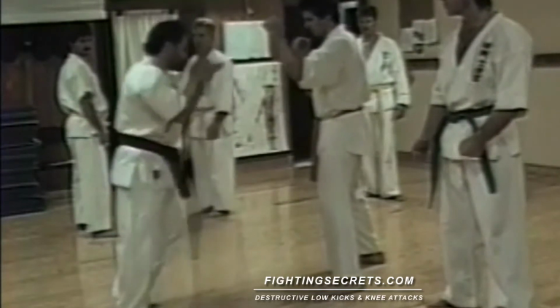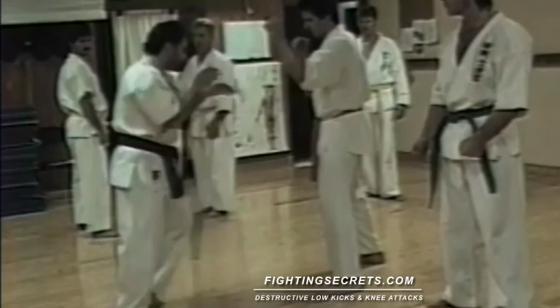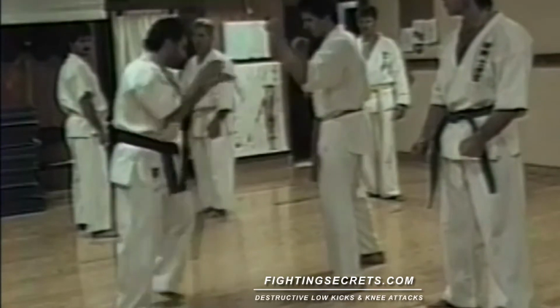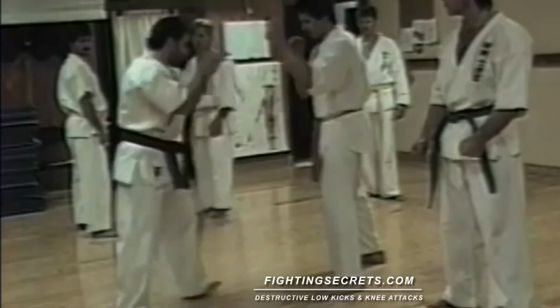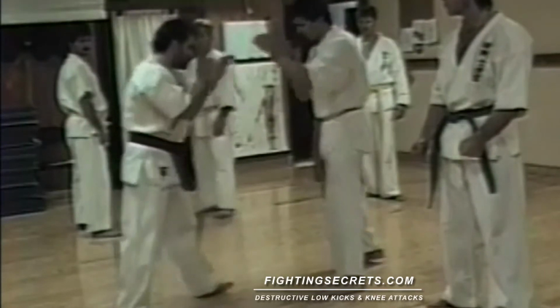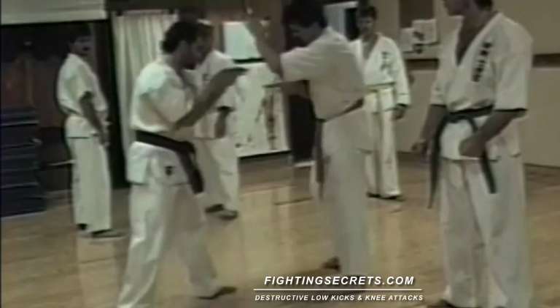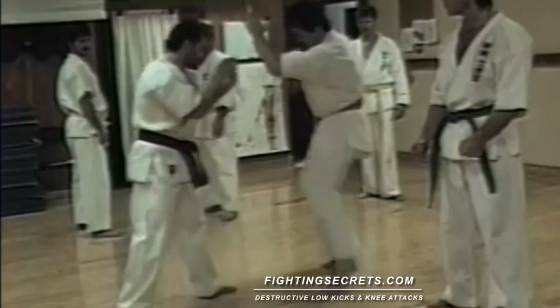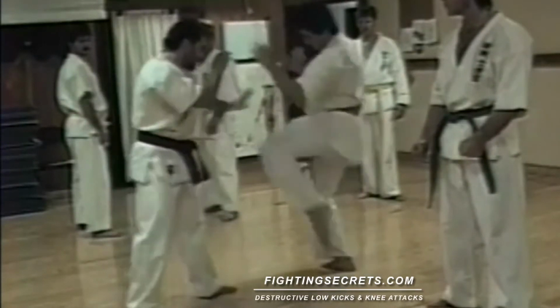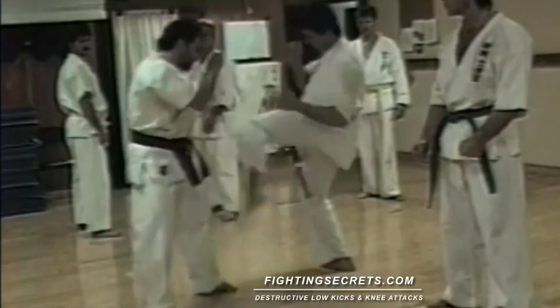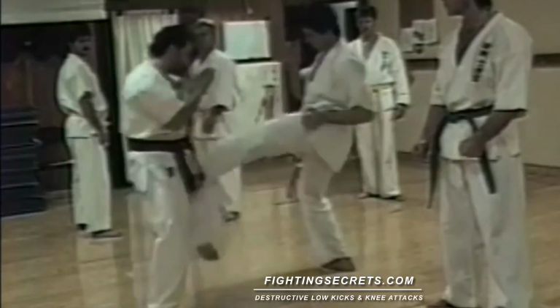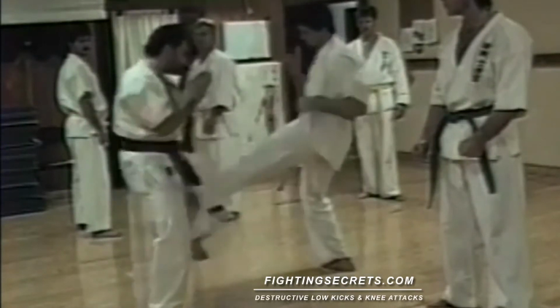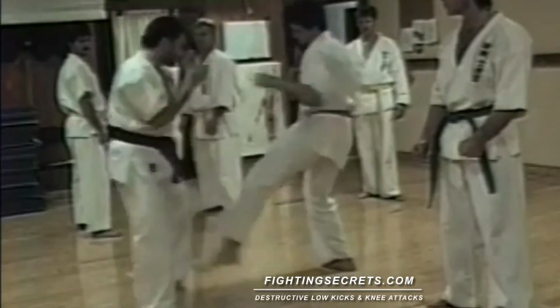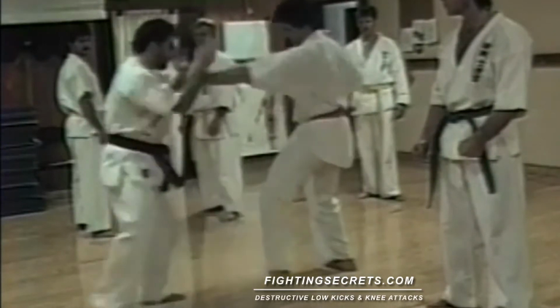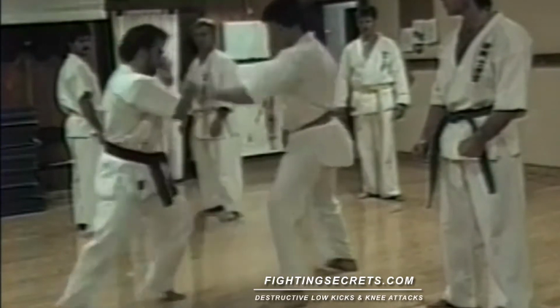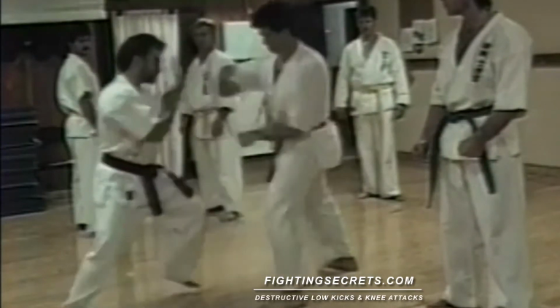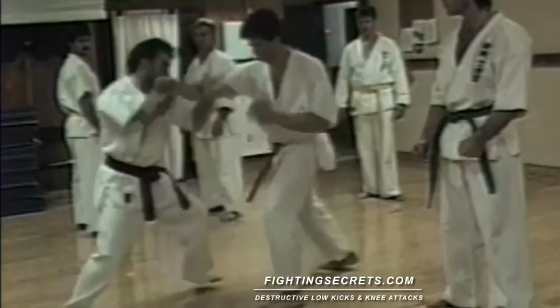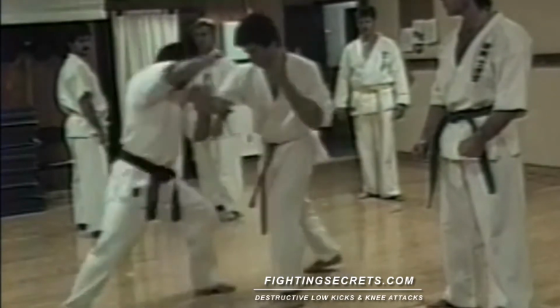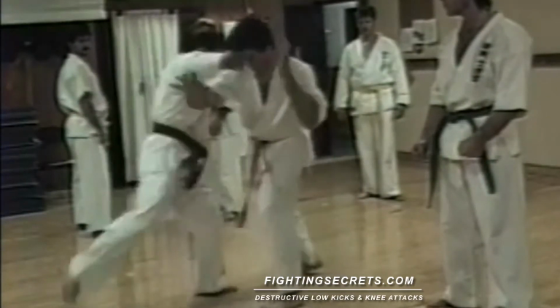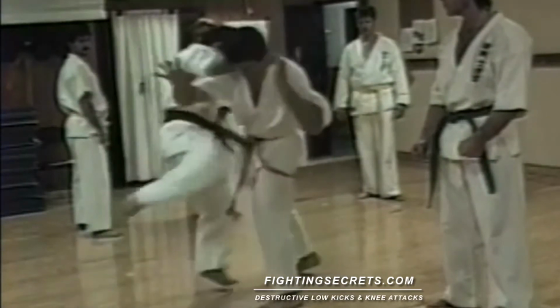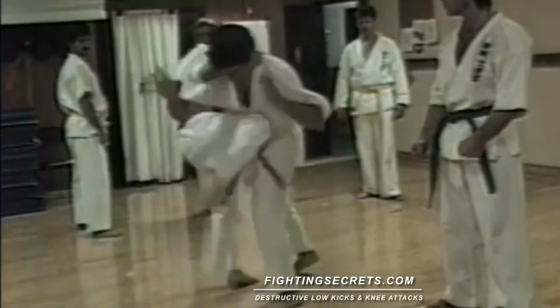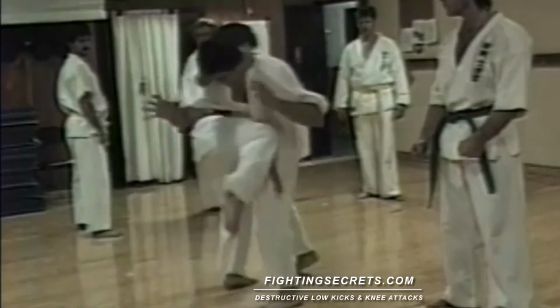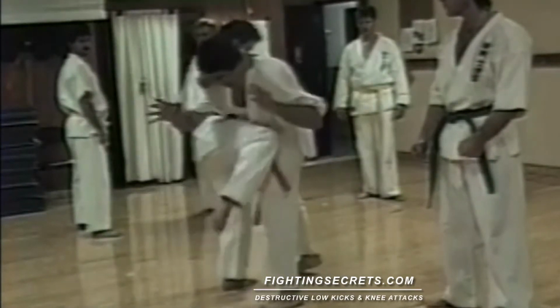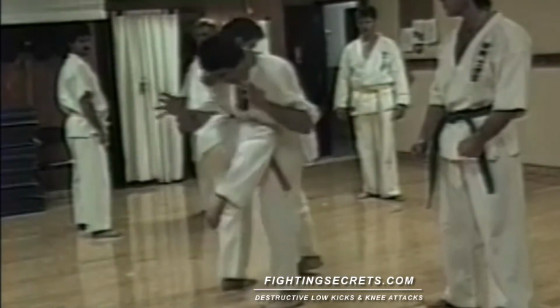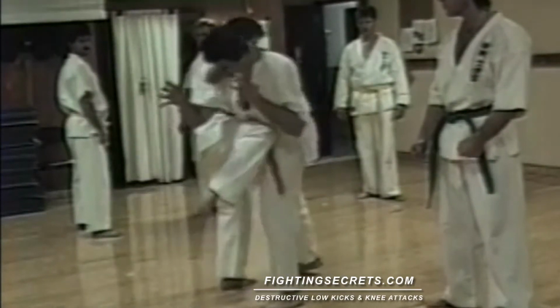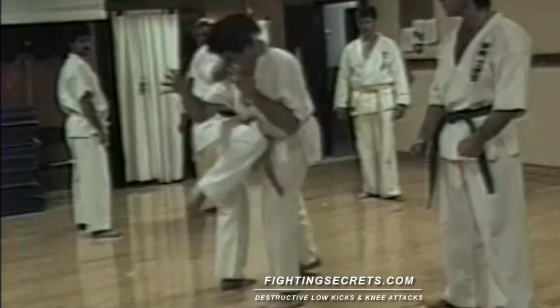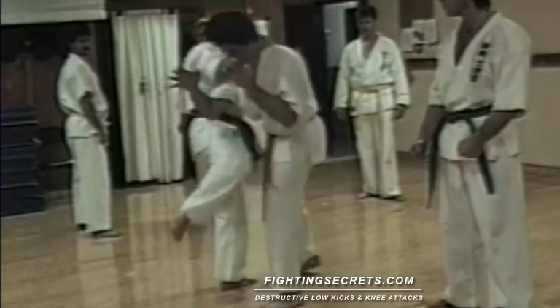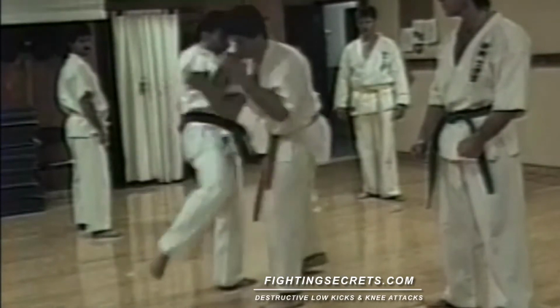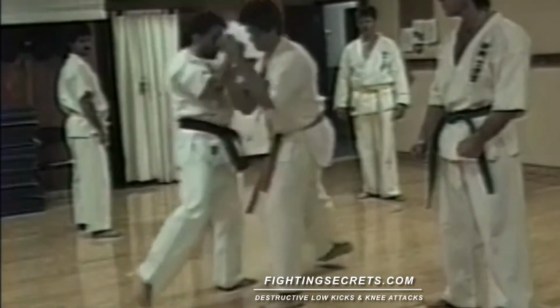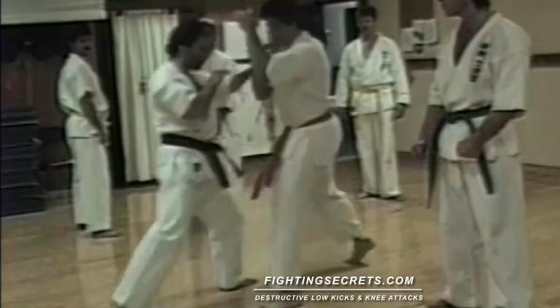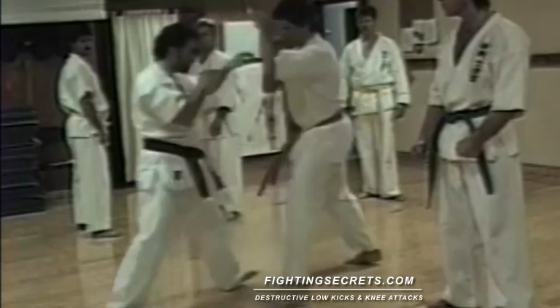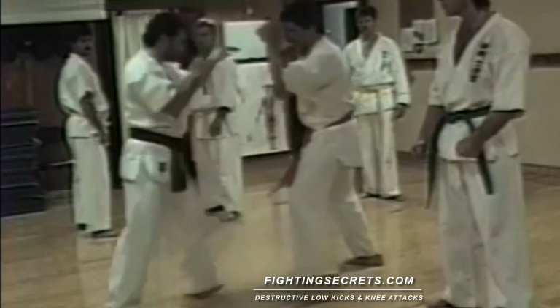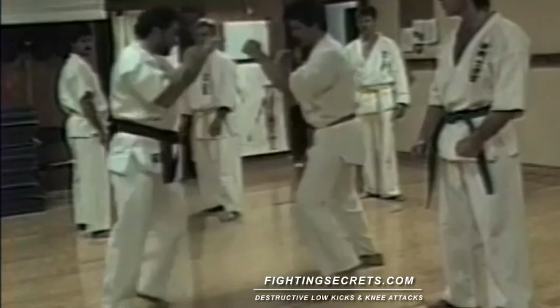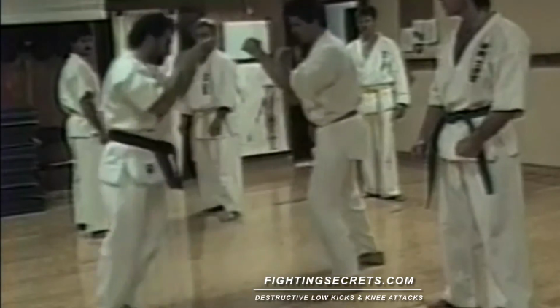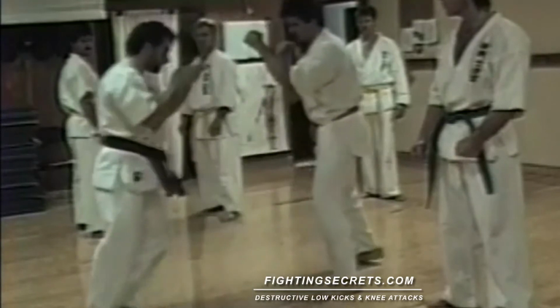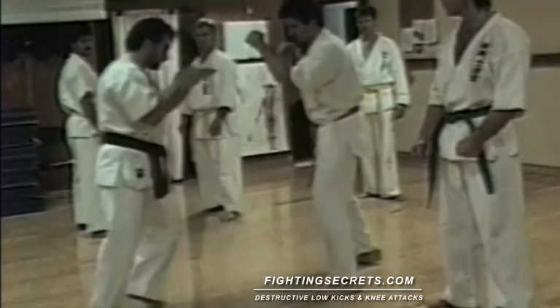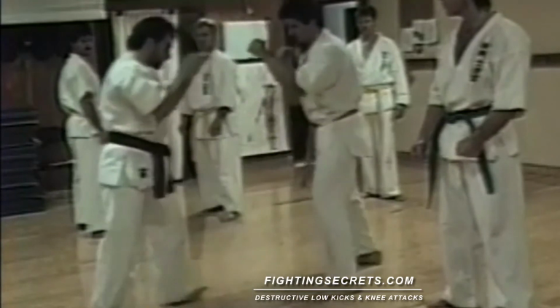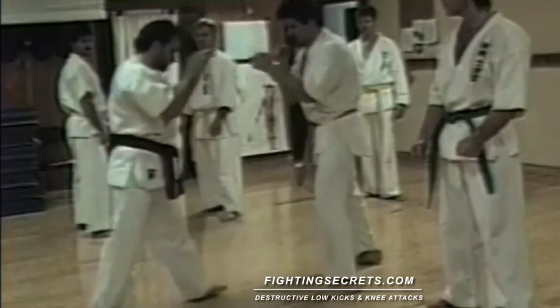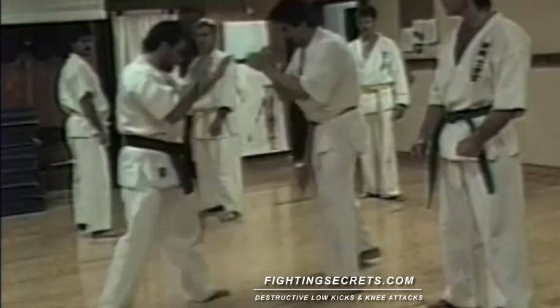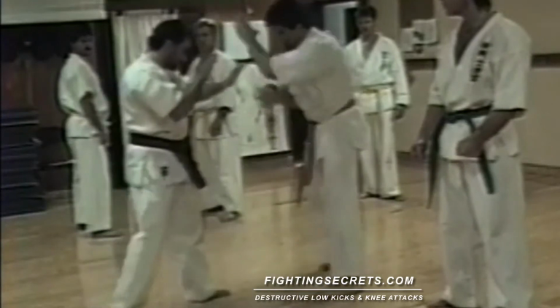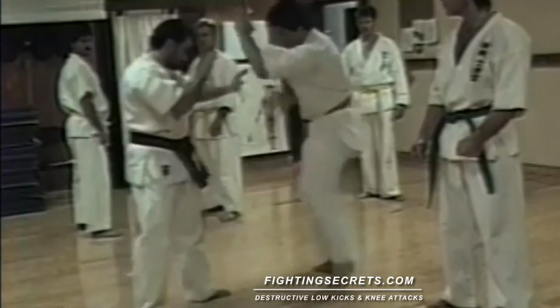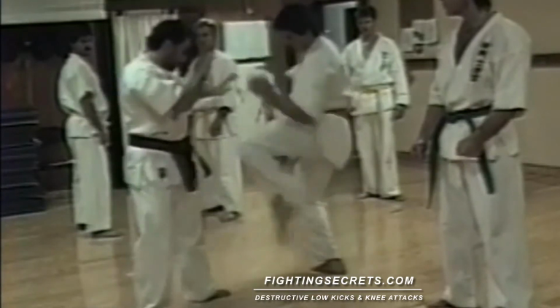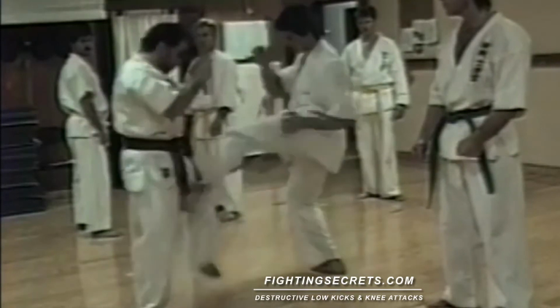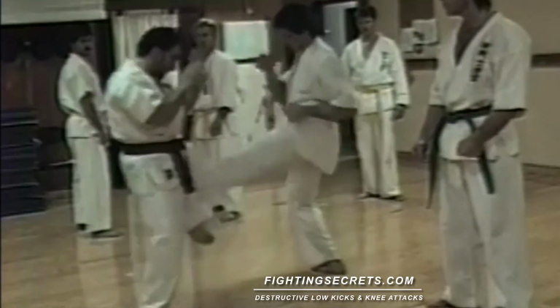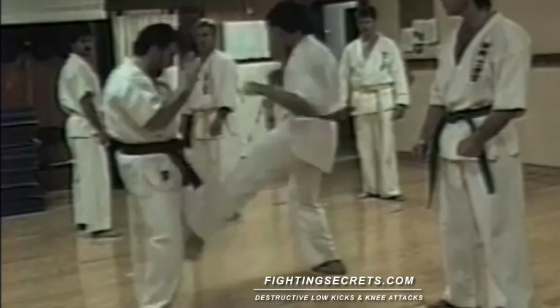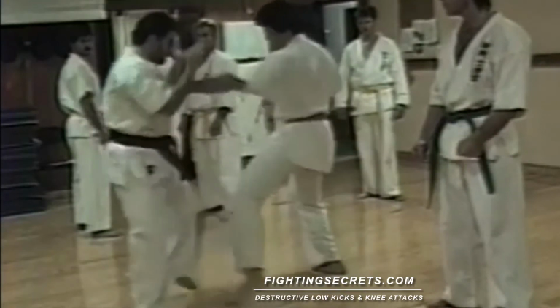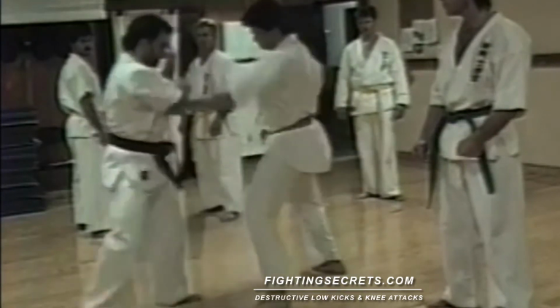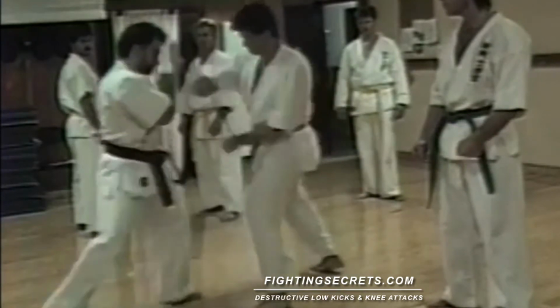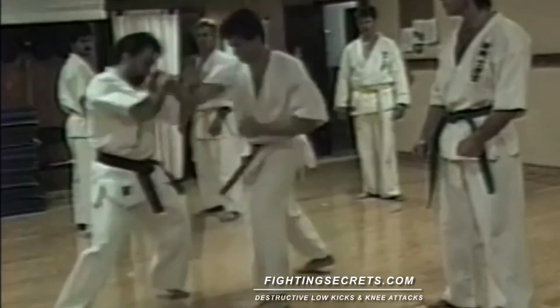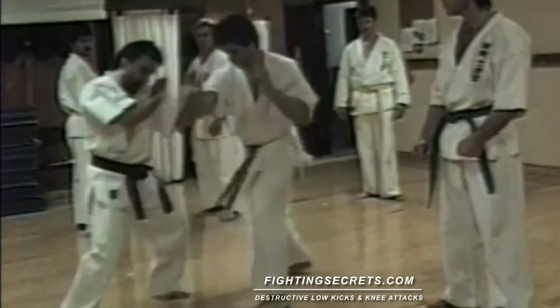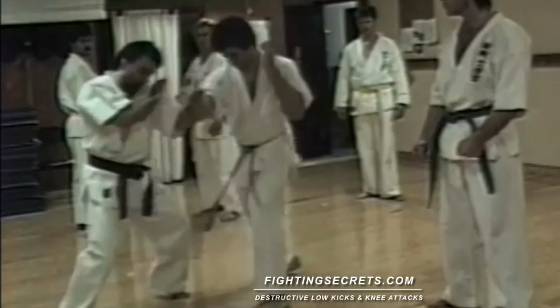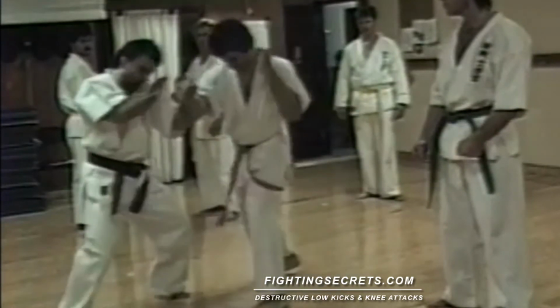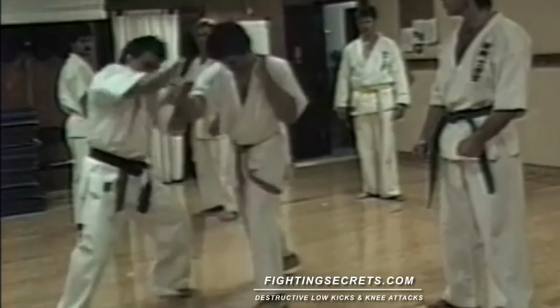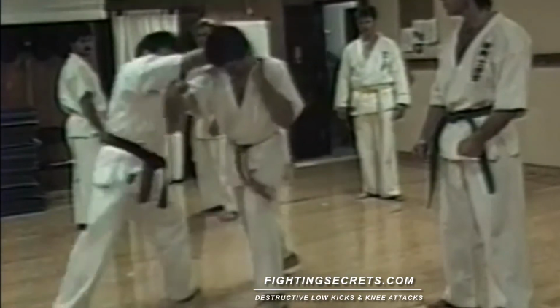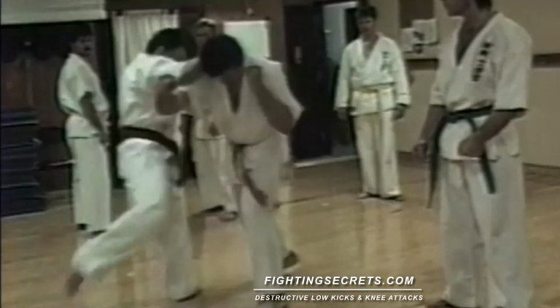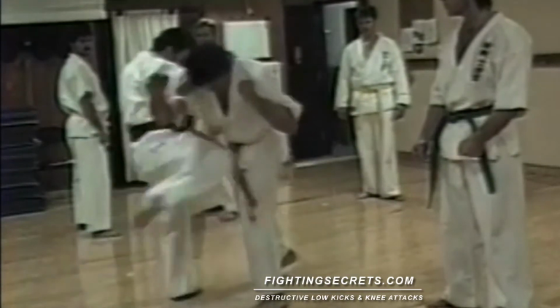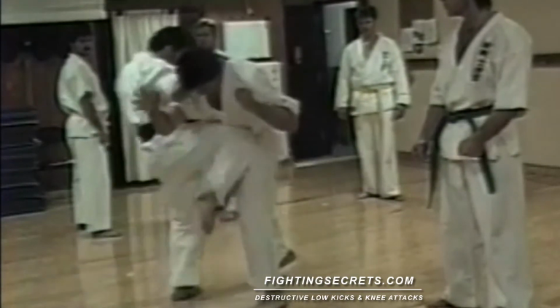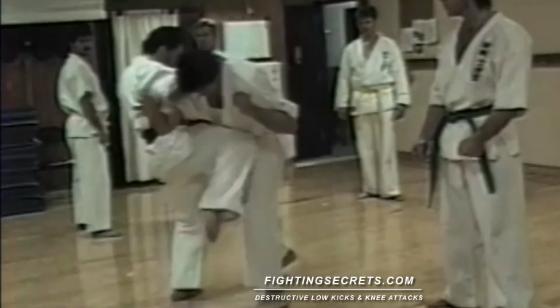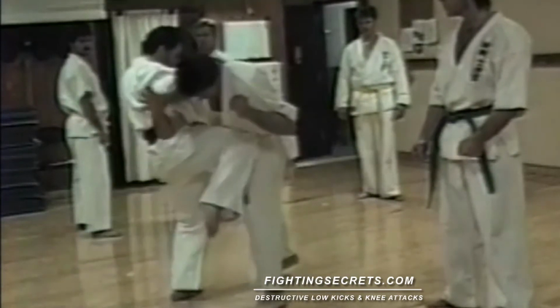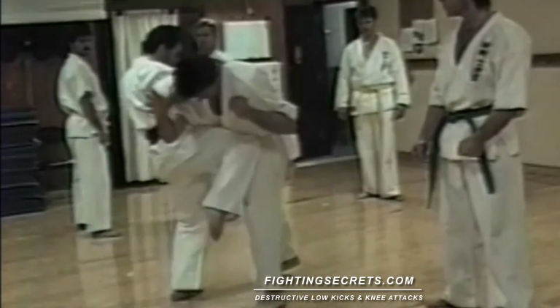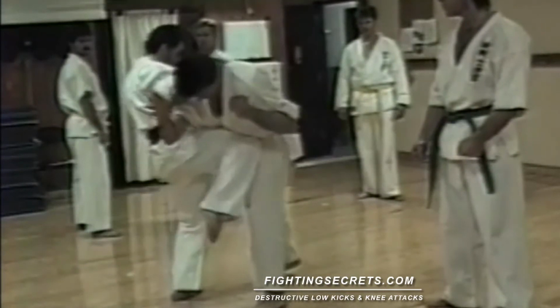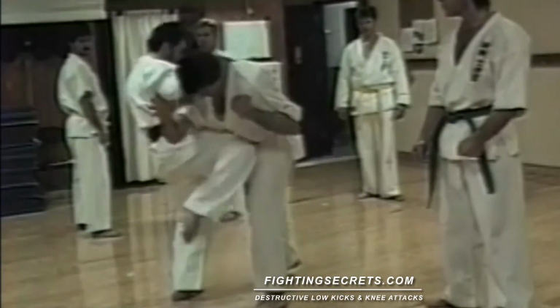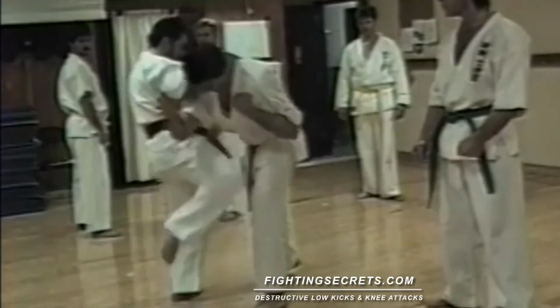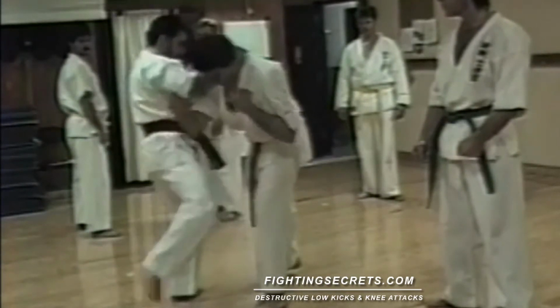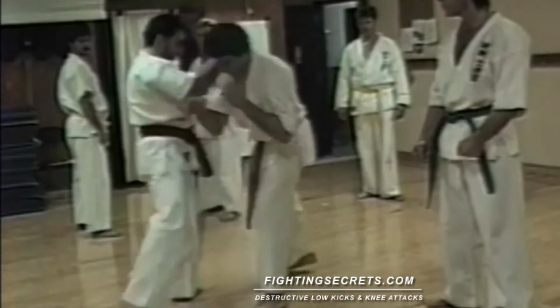From here fighting, he's attacking one, two, and follow up. Here, again, block, block, knee kick.